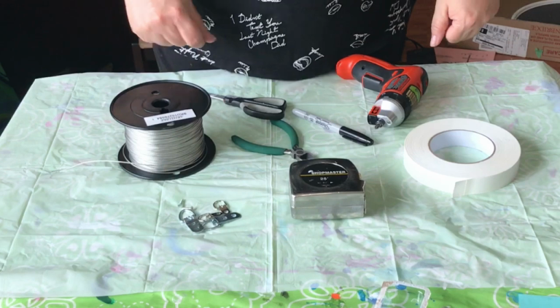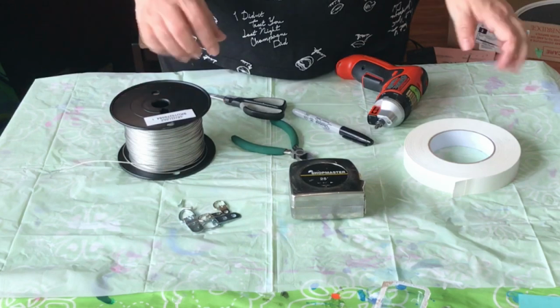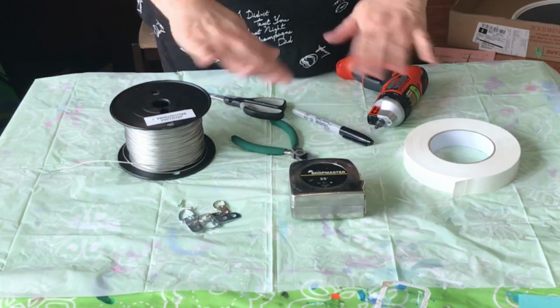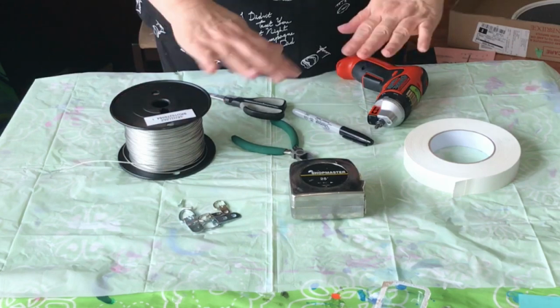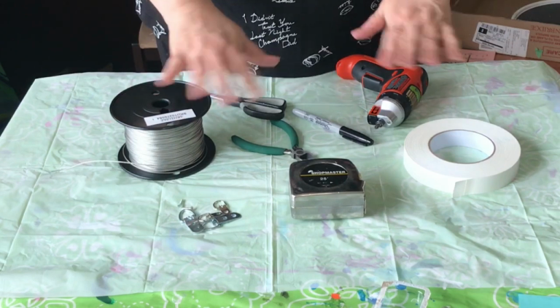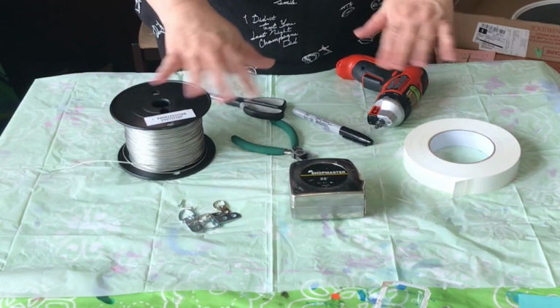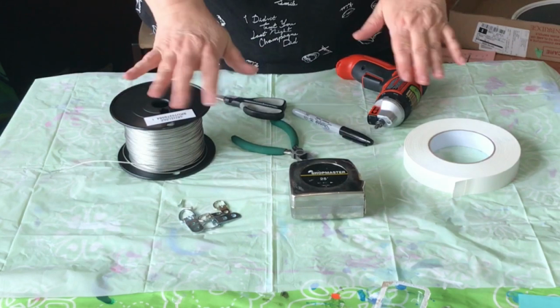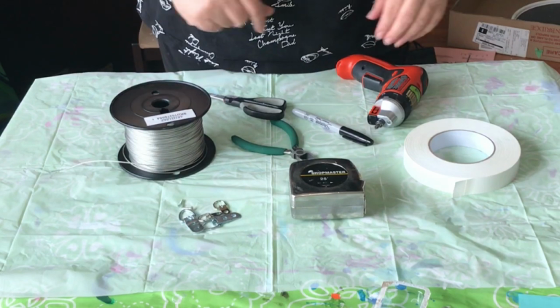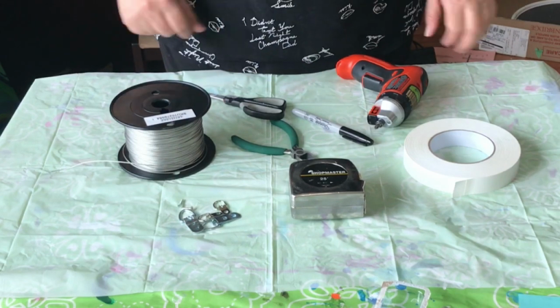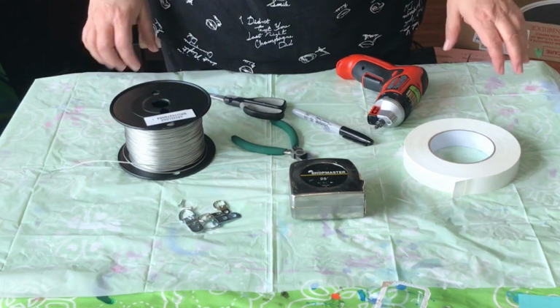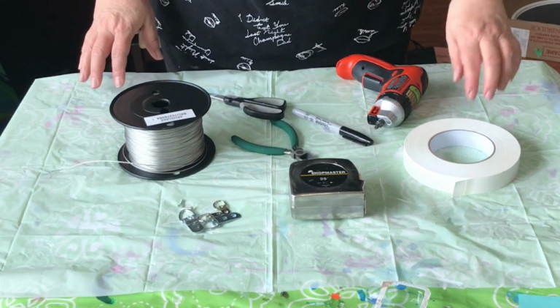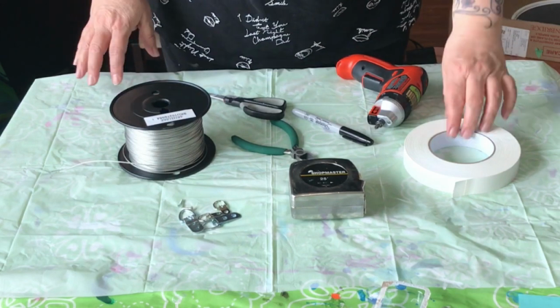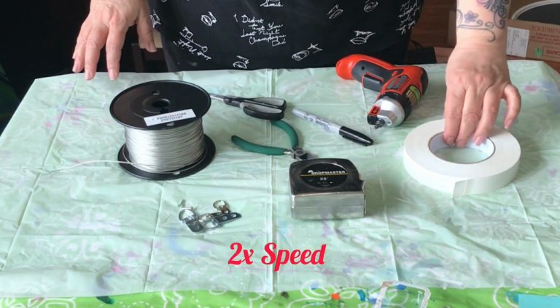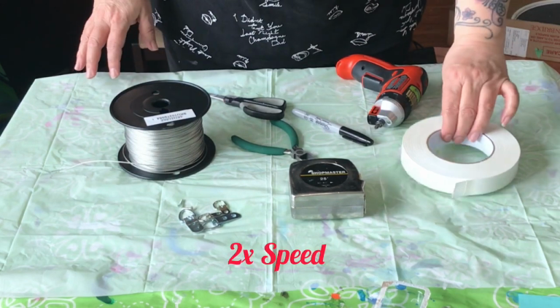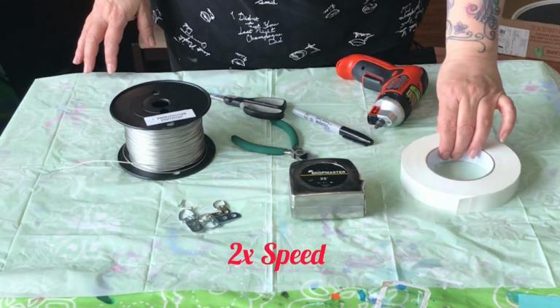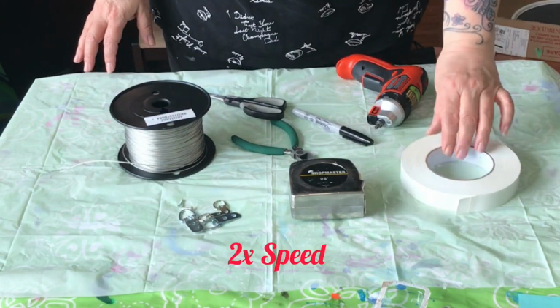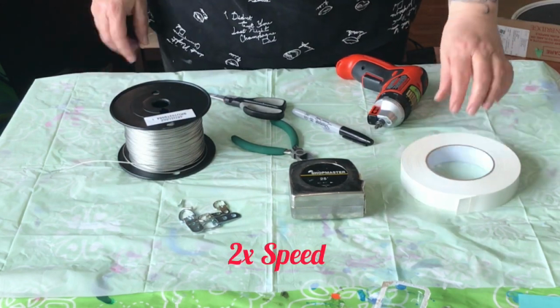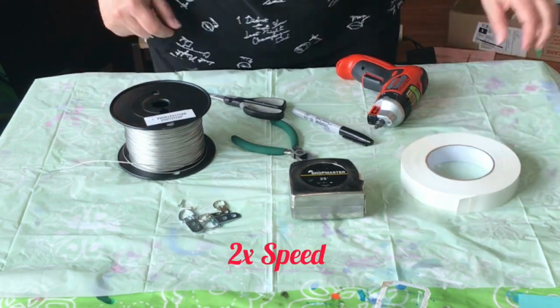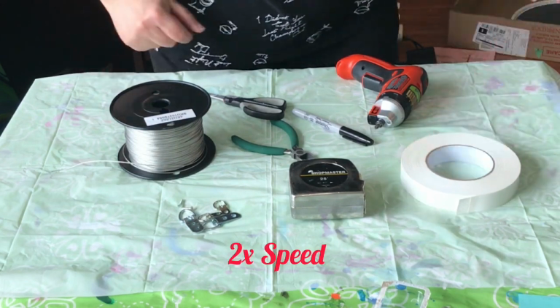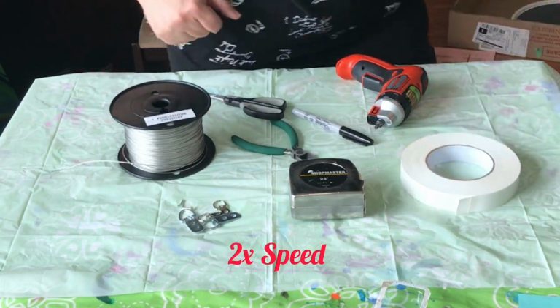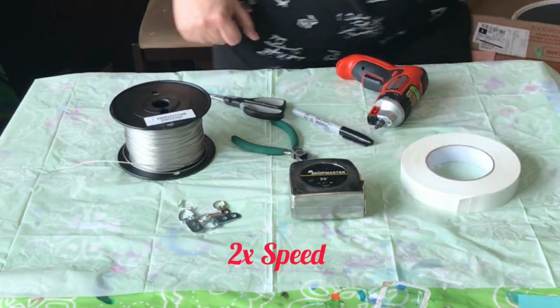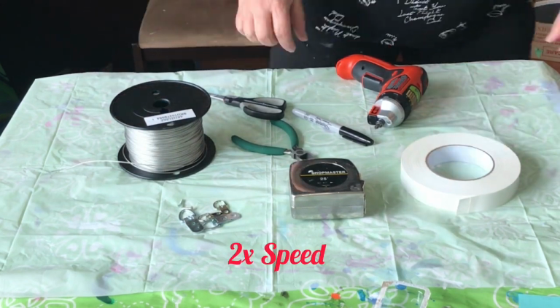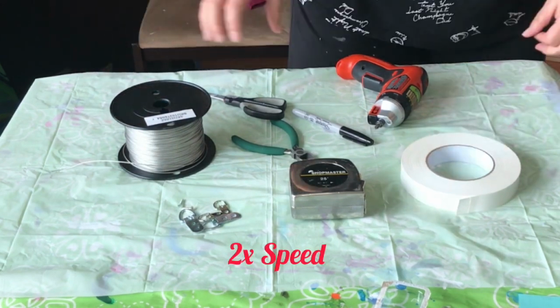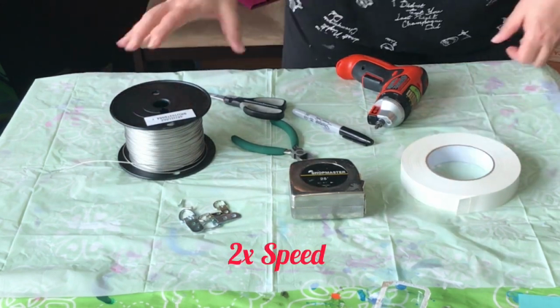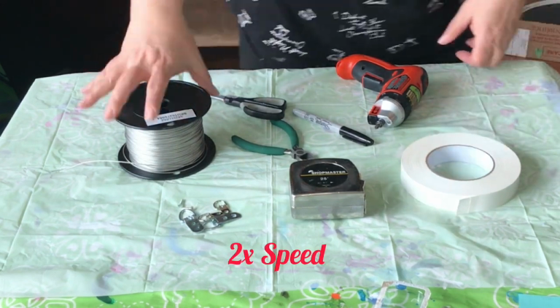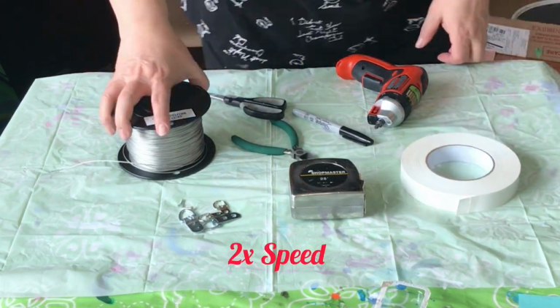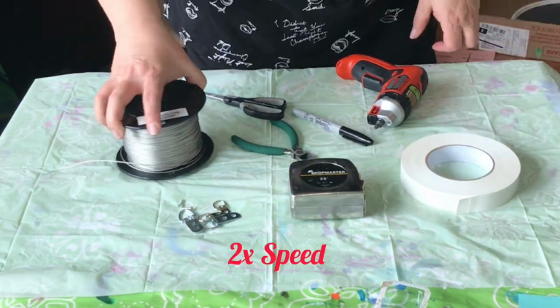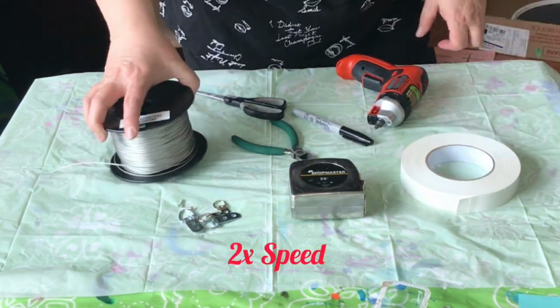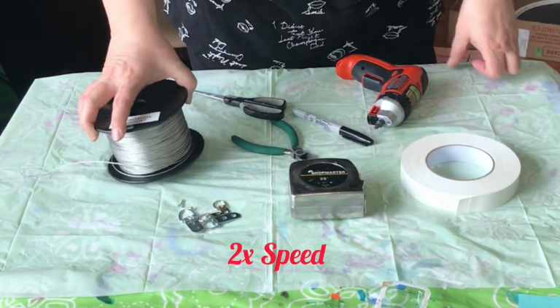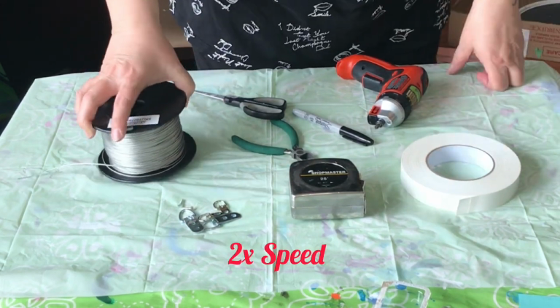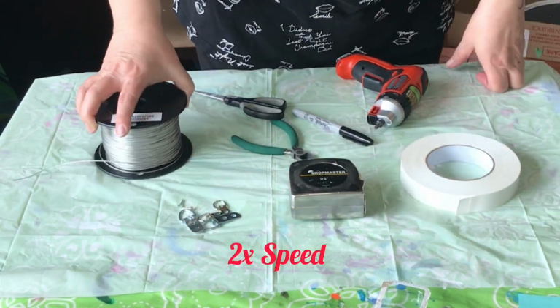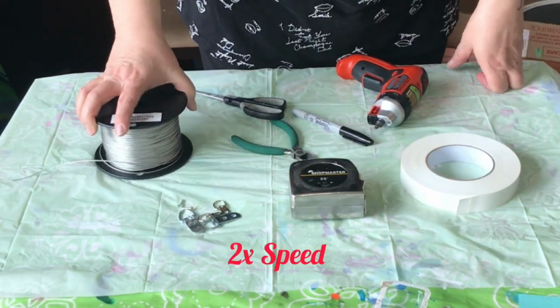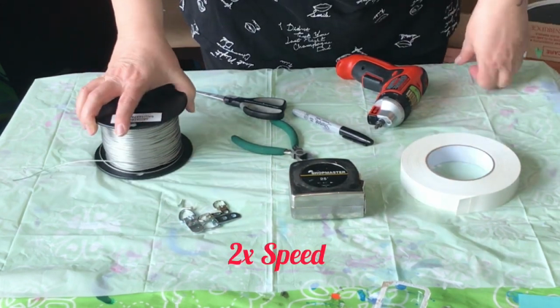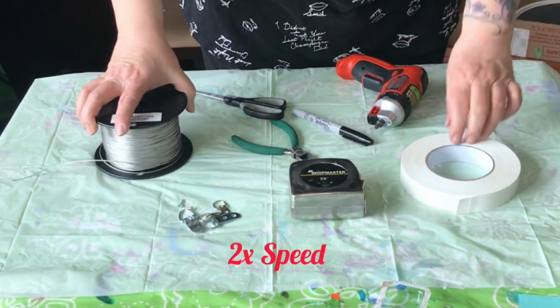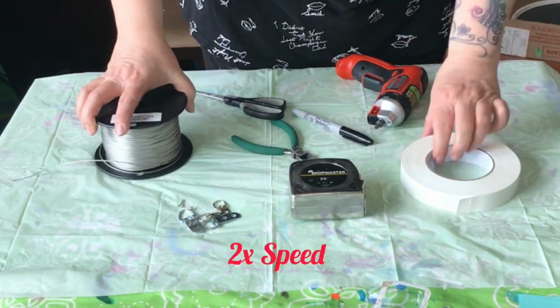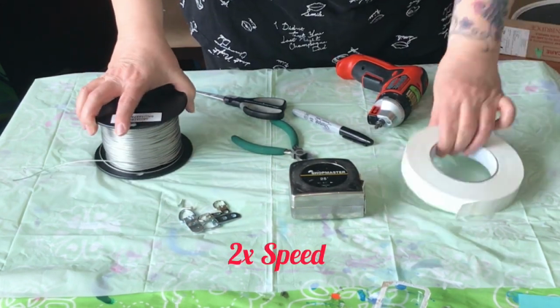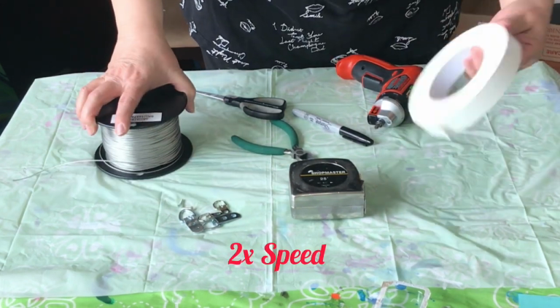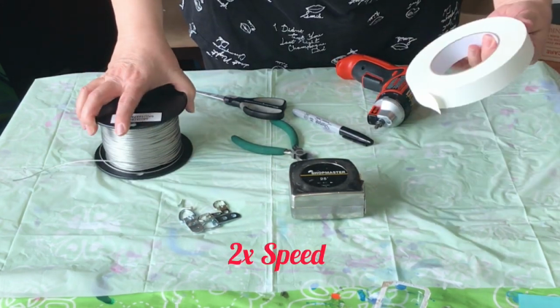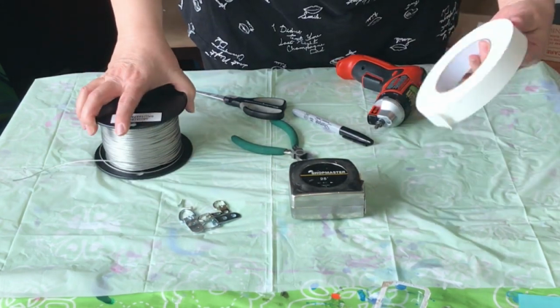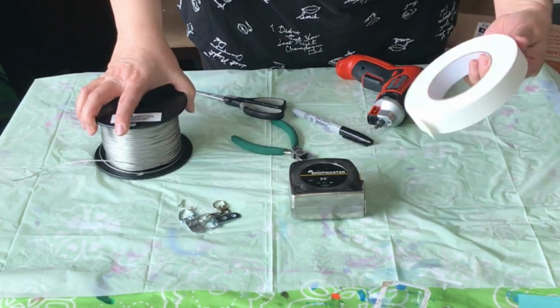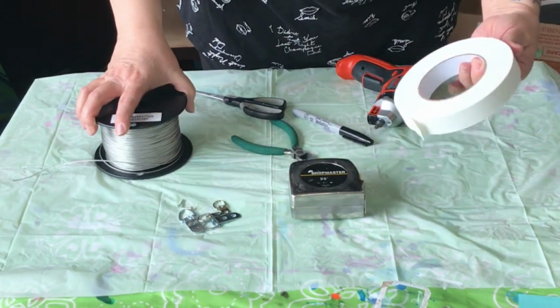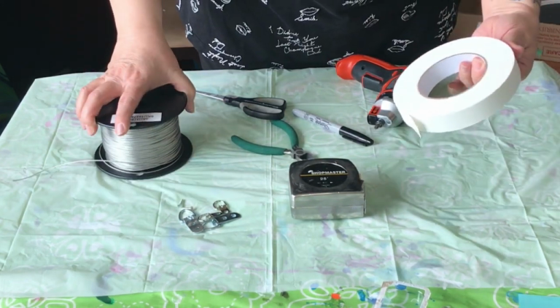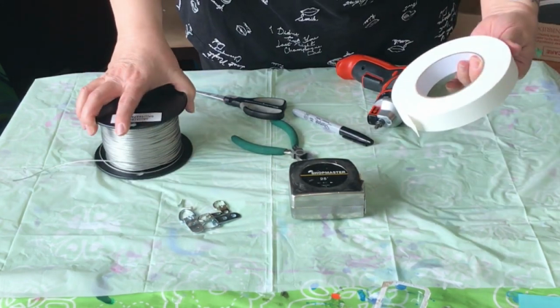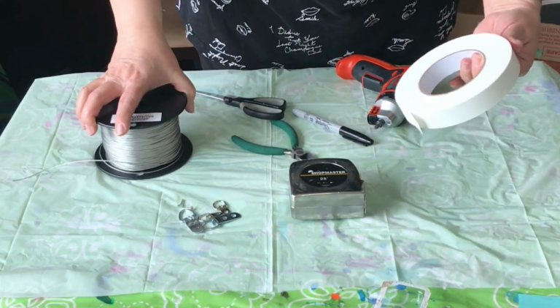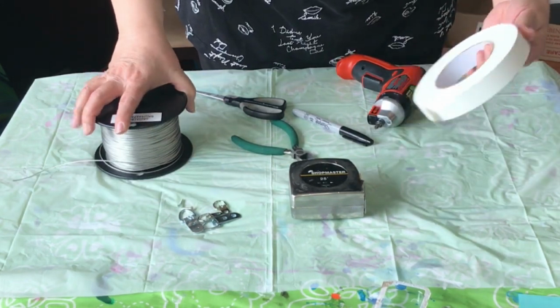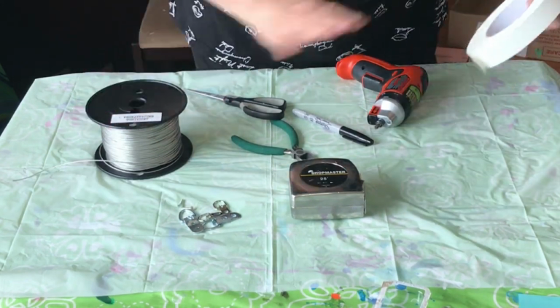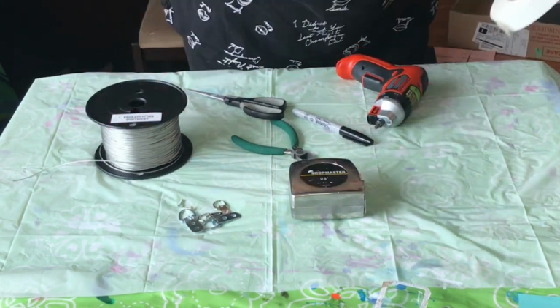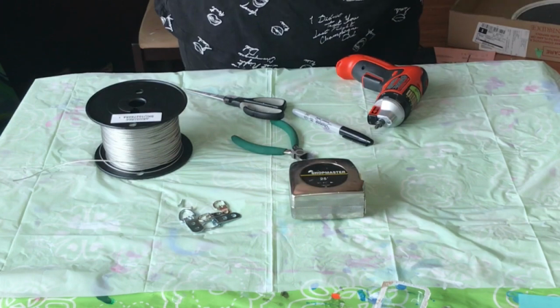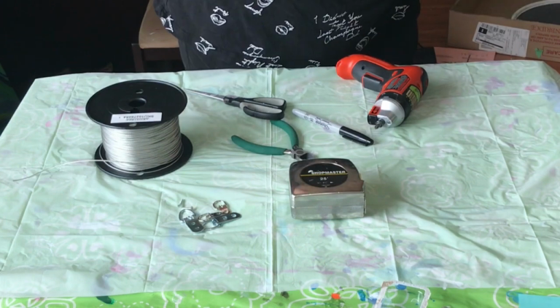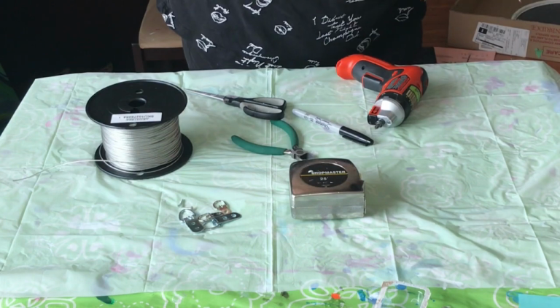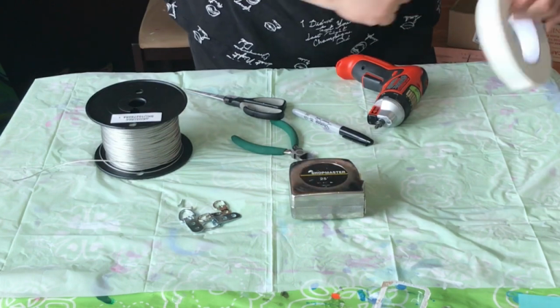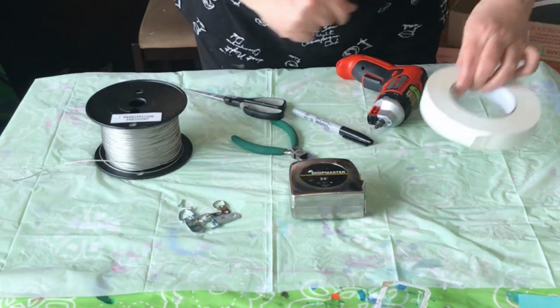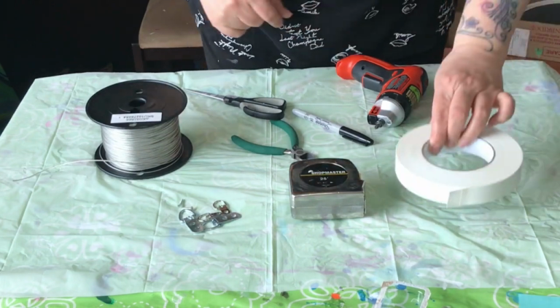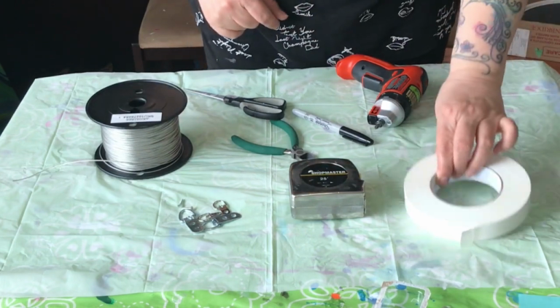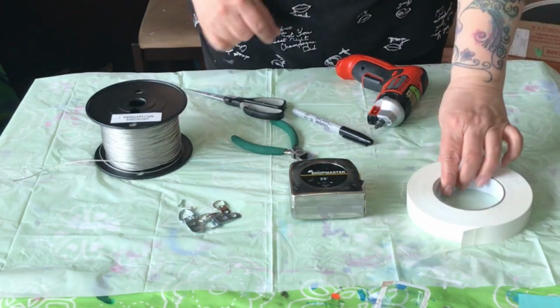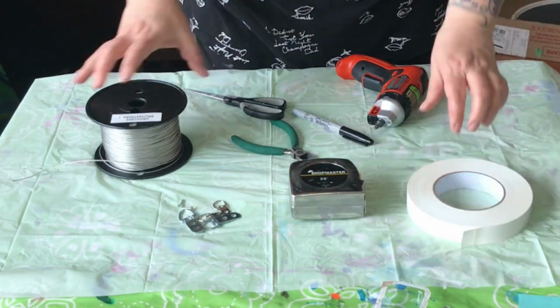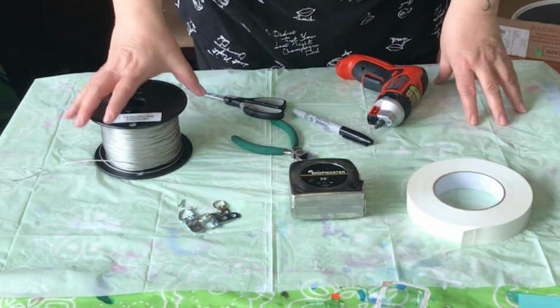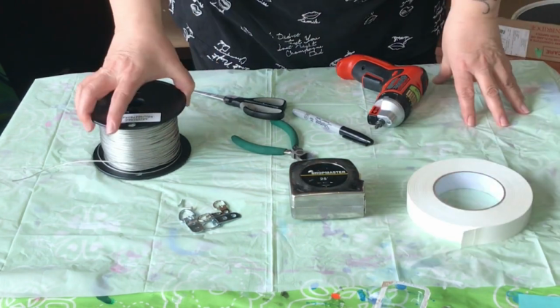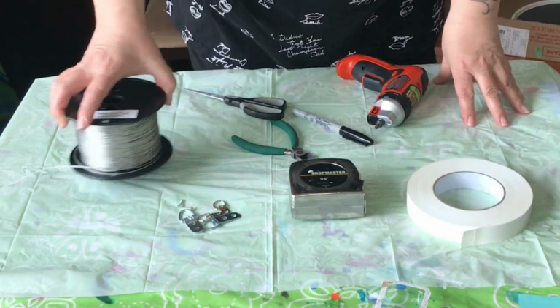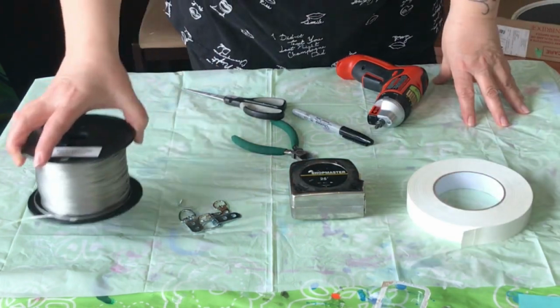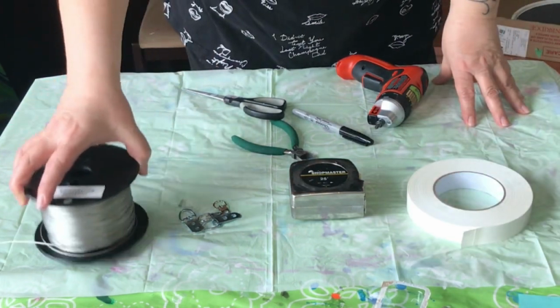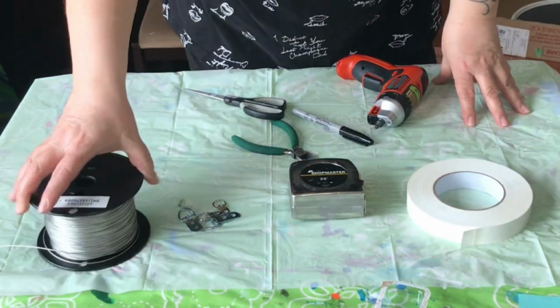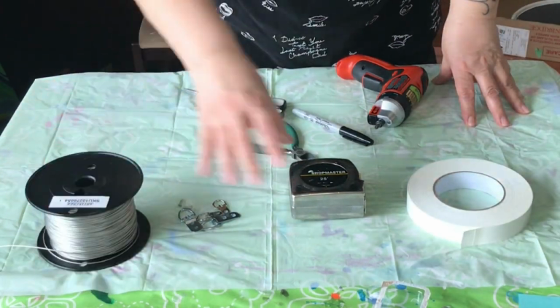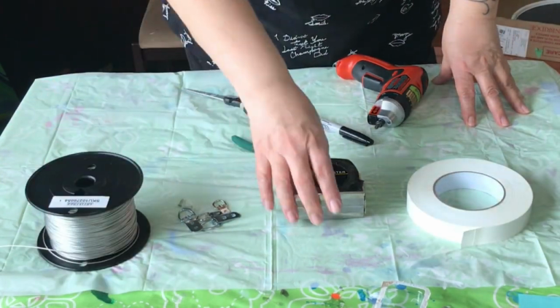Hi, how are you today? Today I'm going to show you how I fix a messy back canvas and add basic hanging hardware.